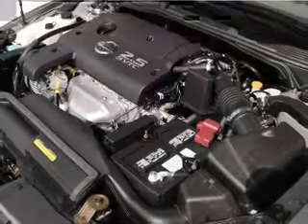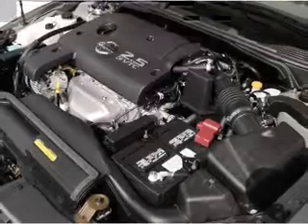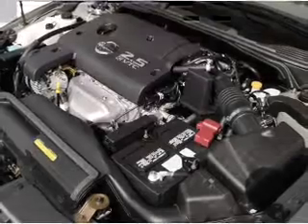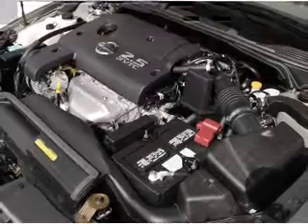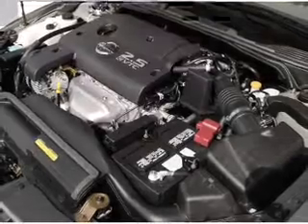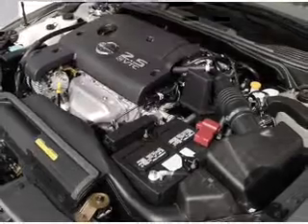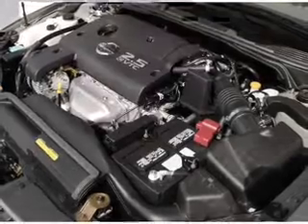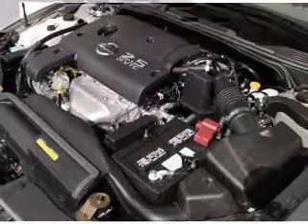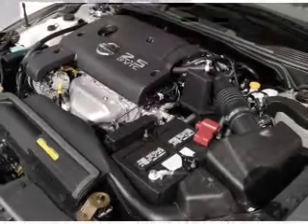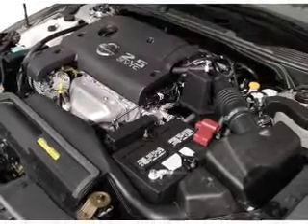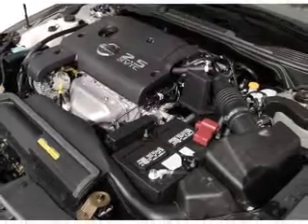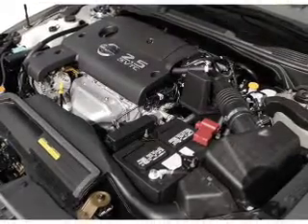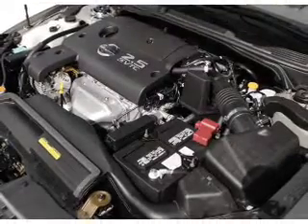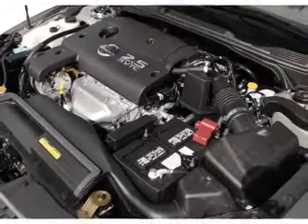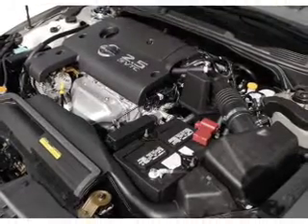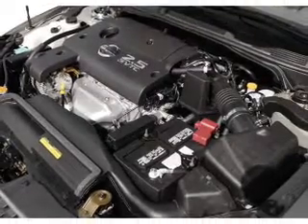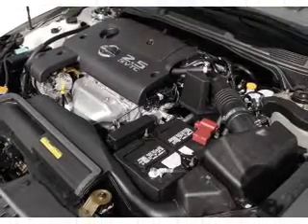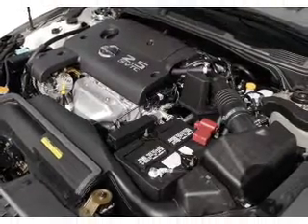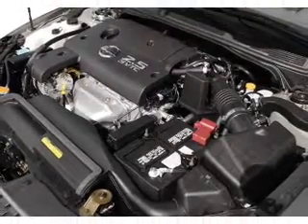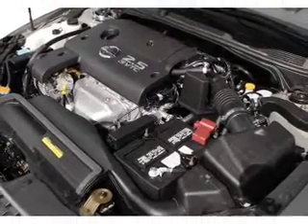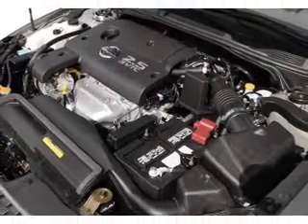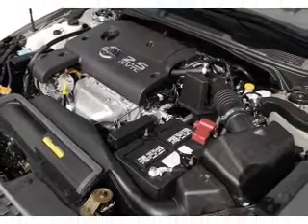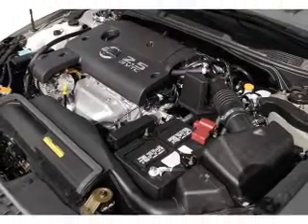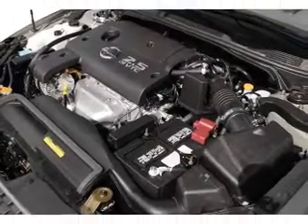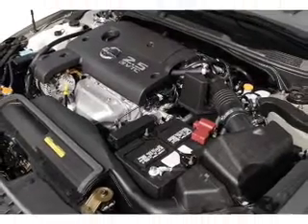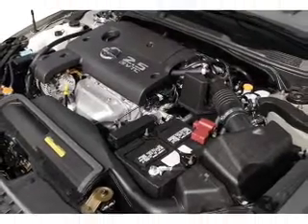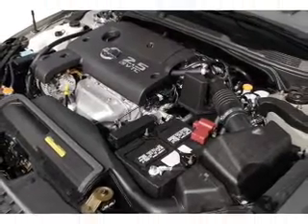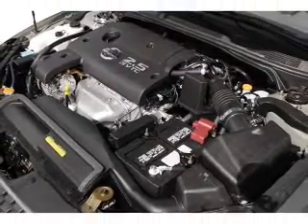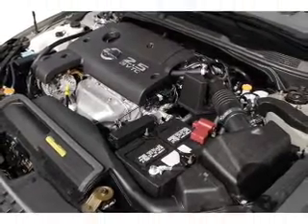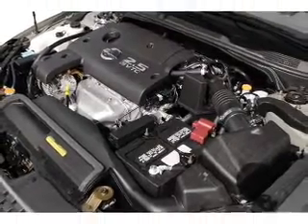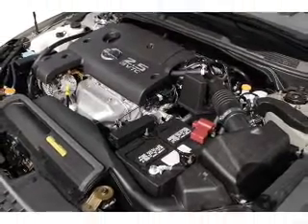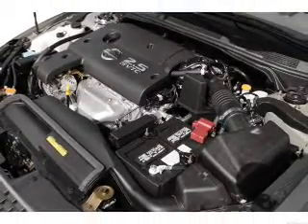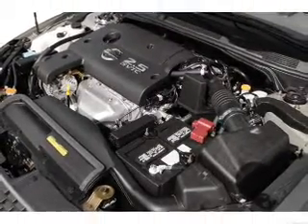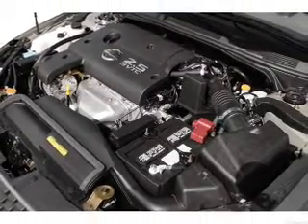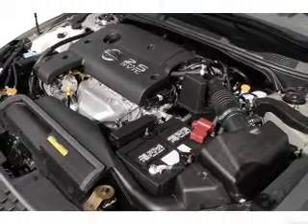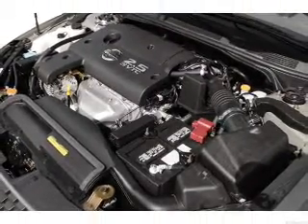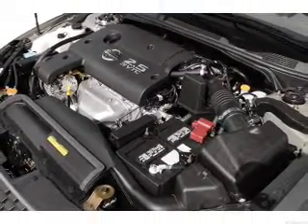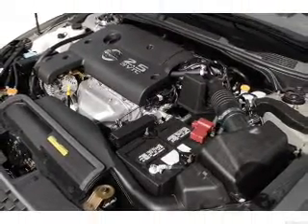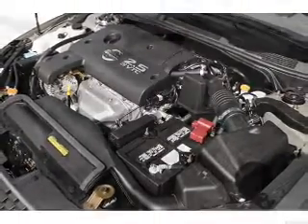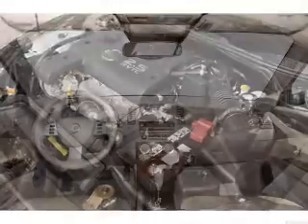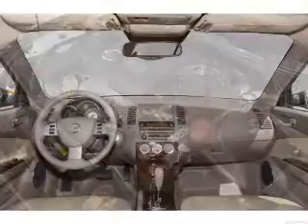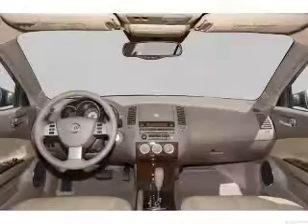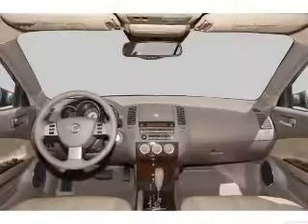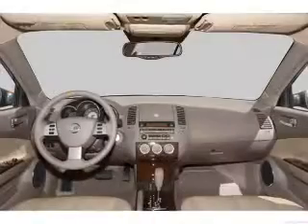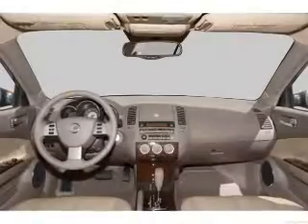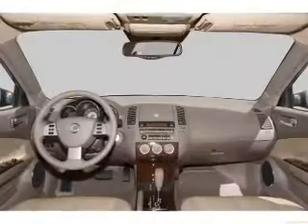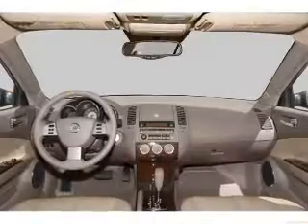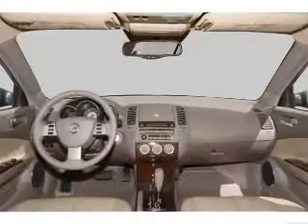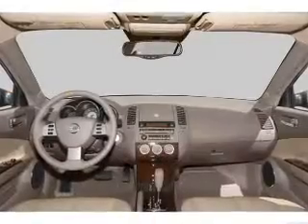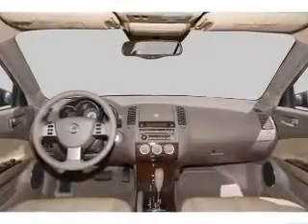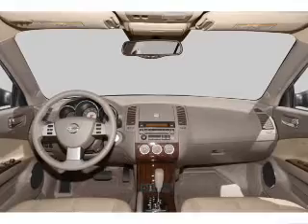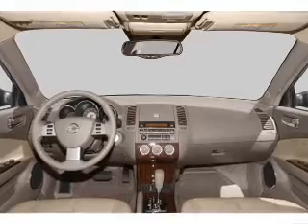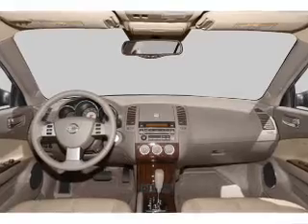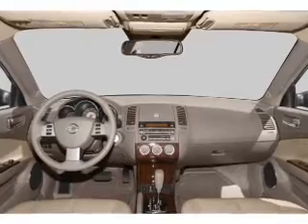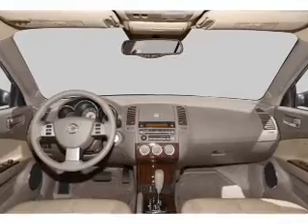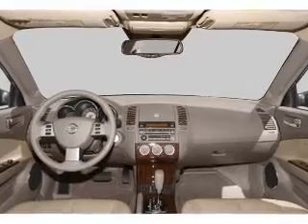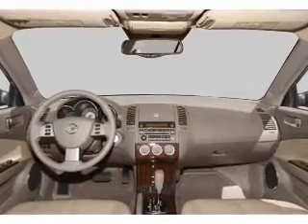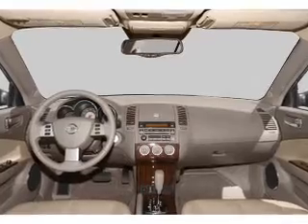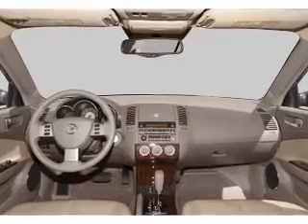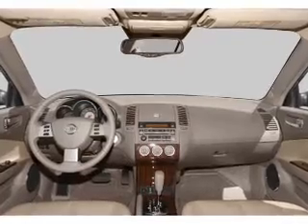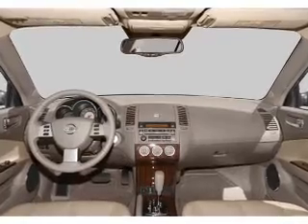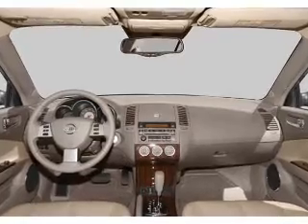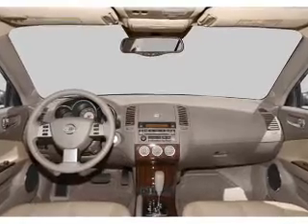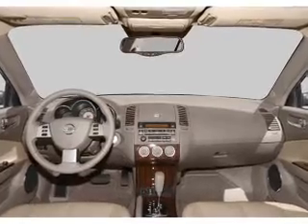Front ventilated disc brakes, passenger air bag, and independent suspension. Call today to schedule a test drive.